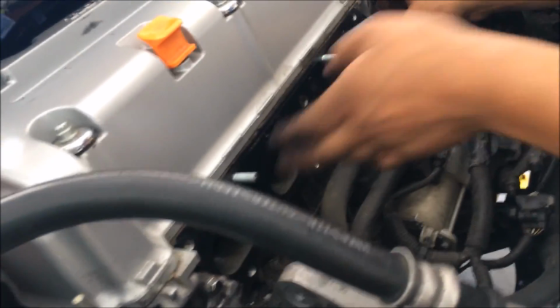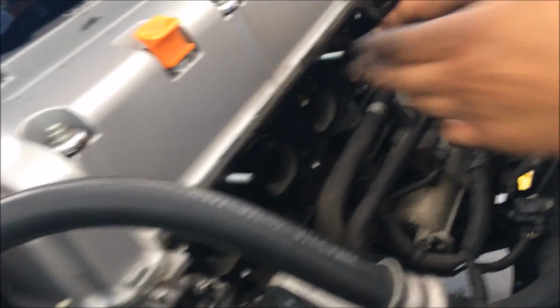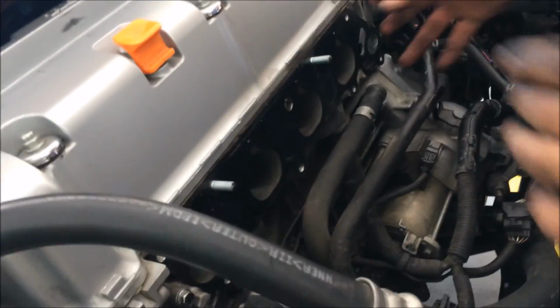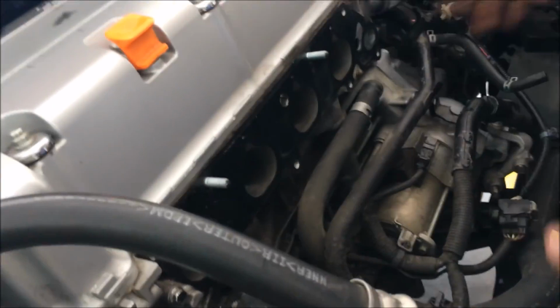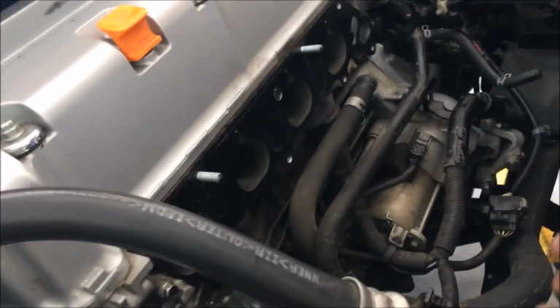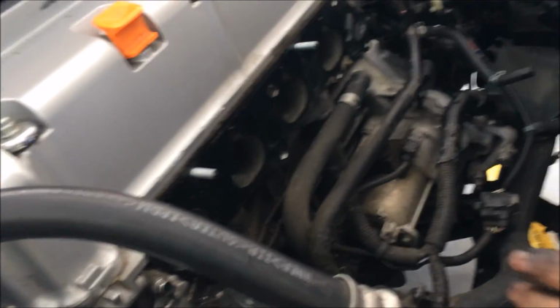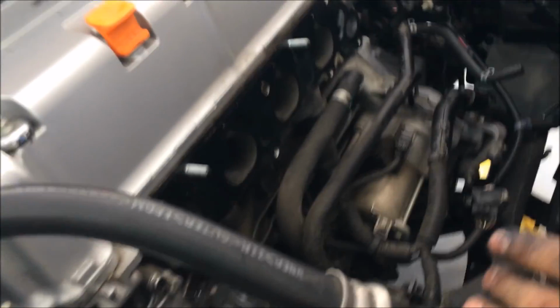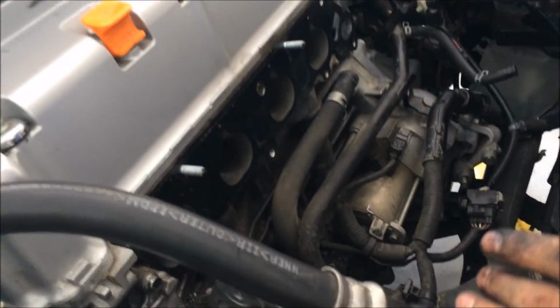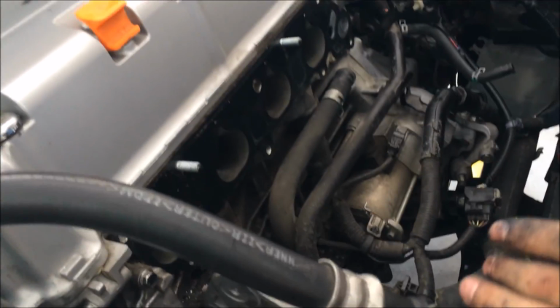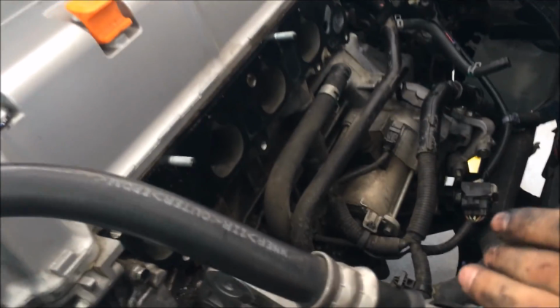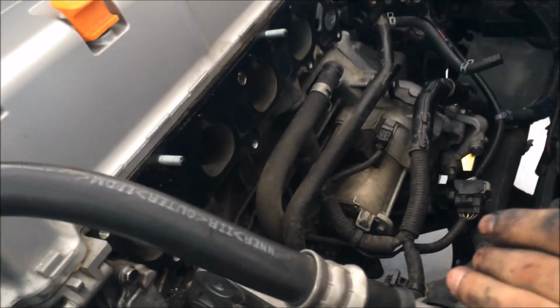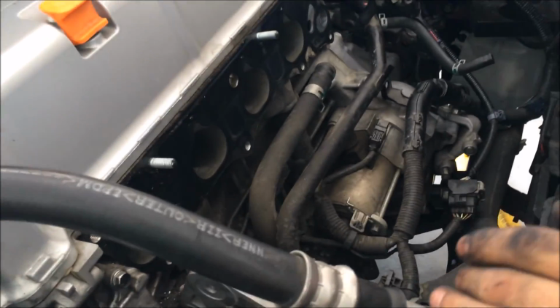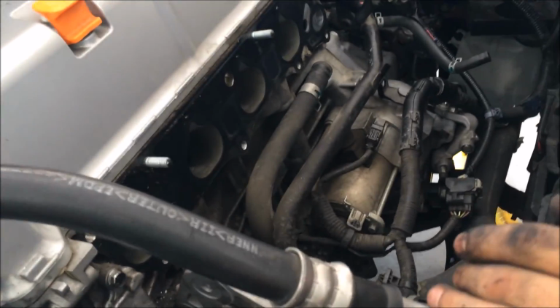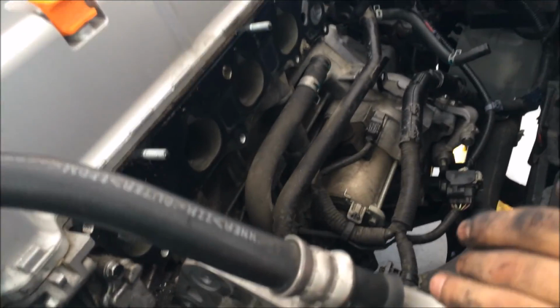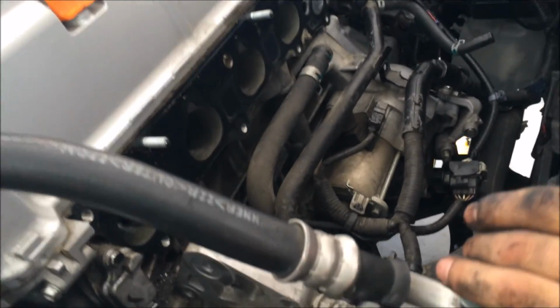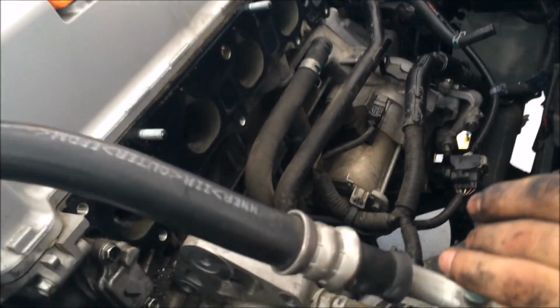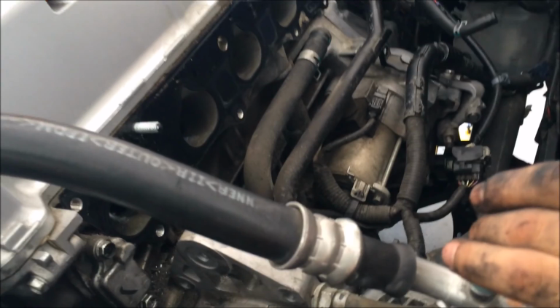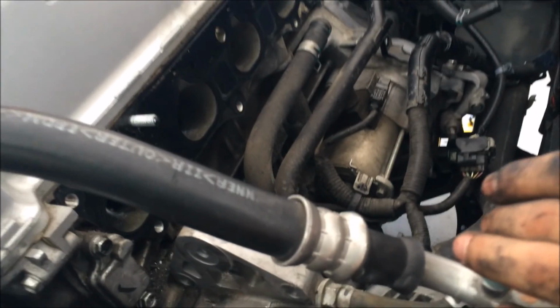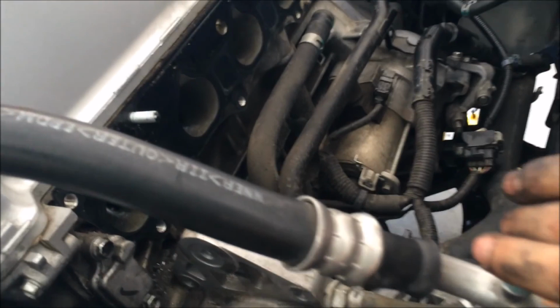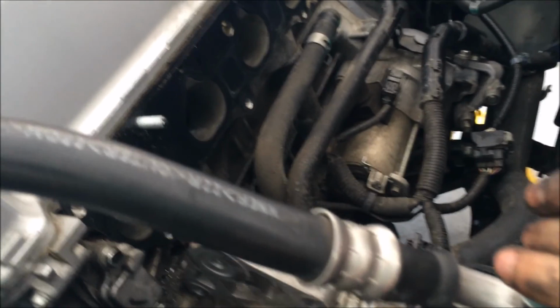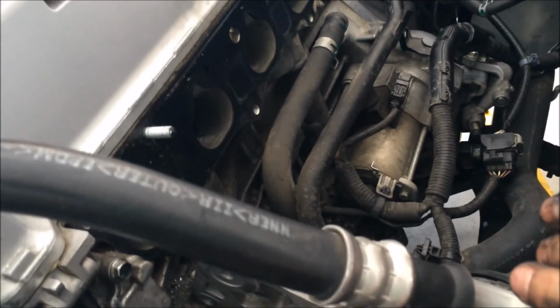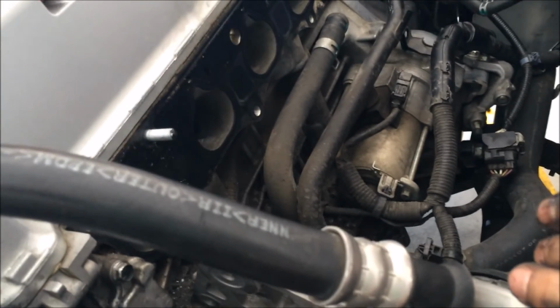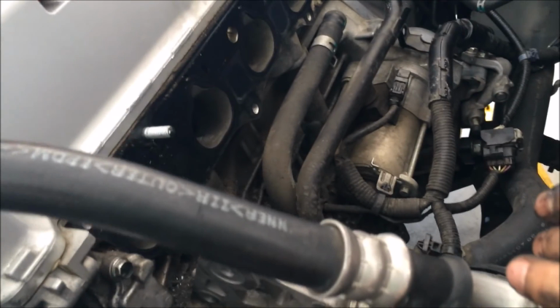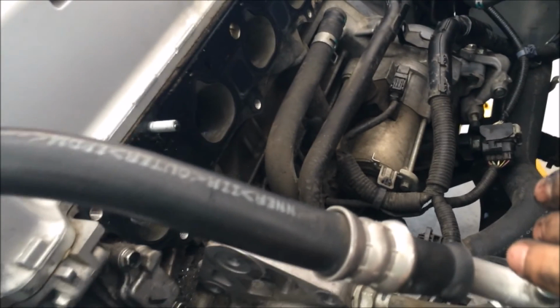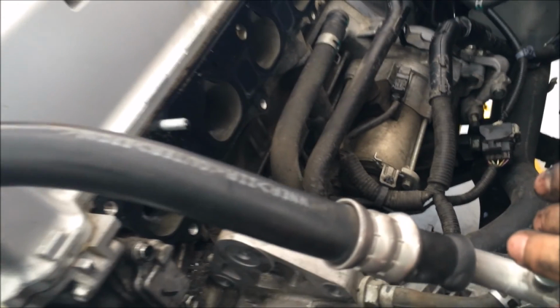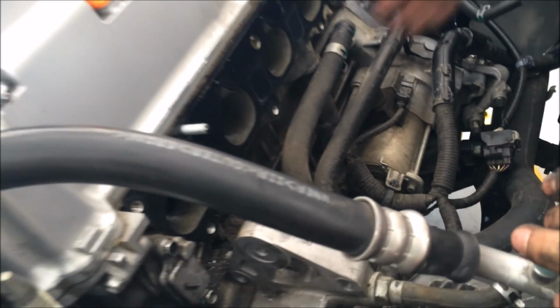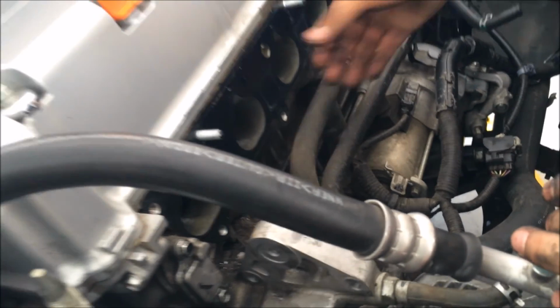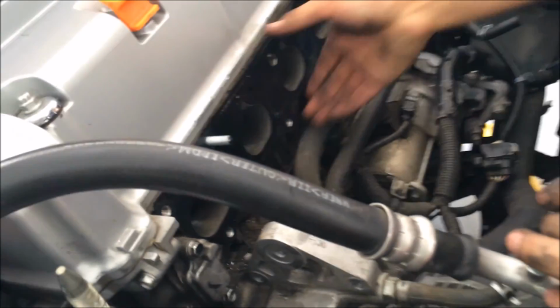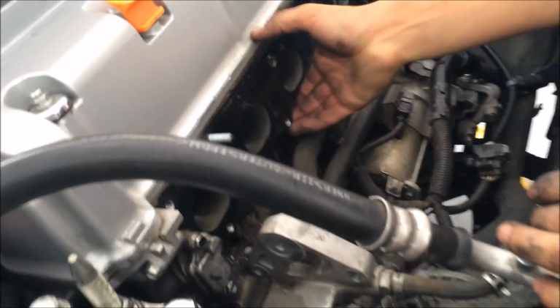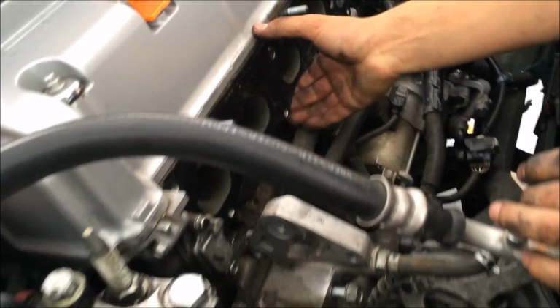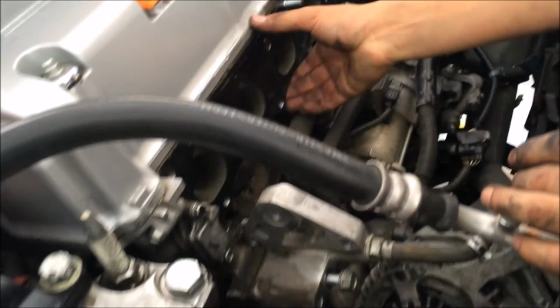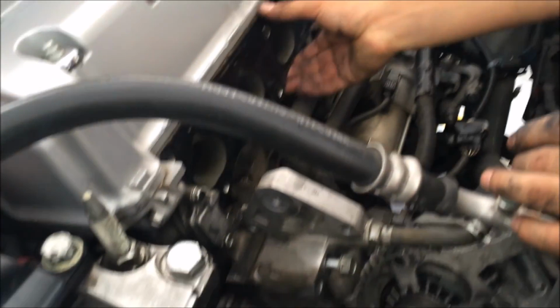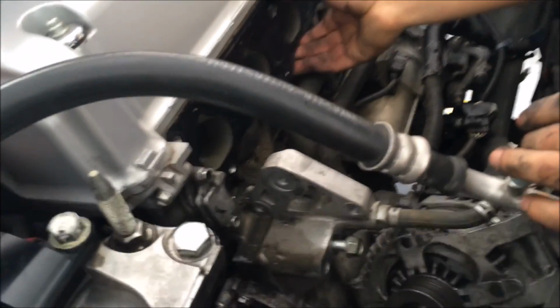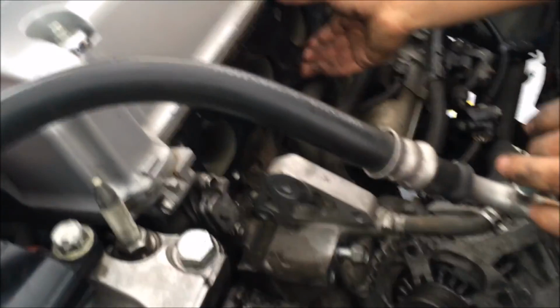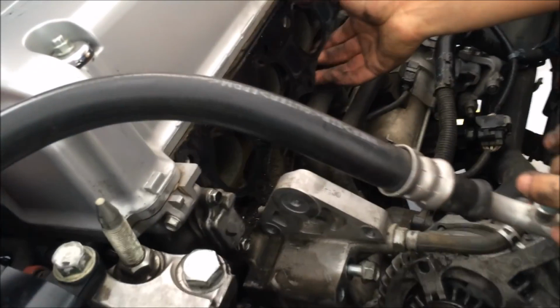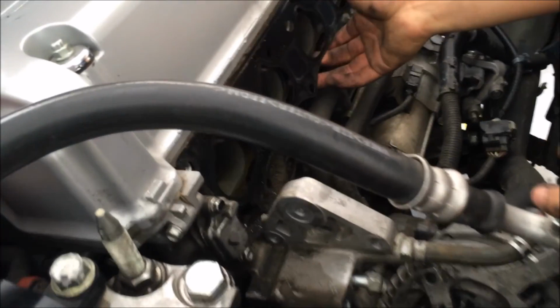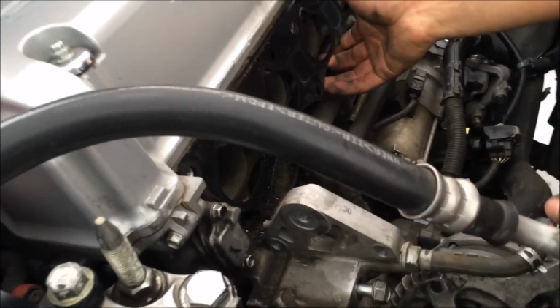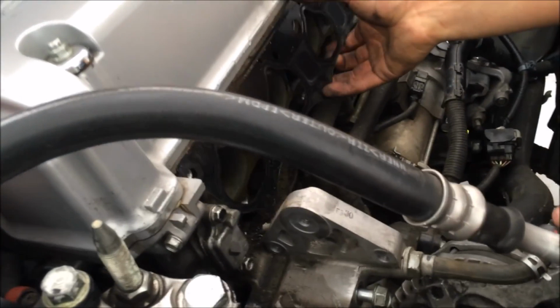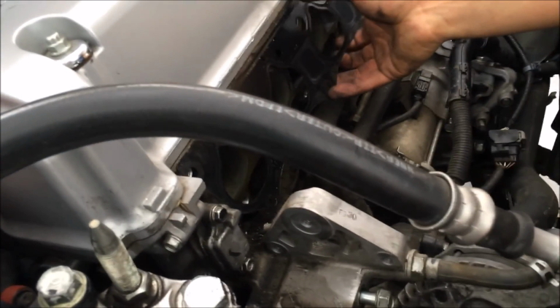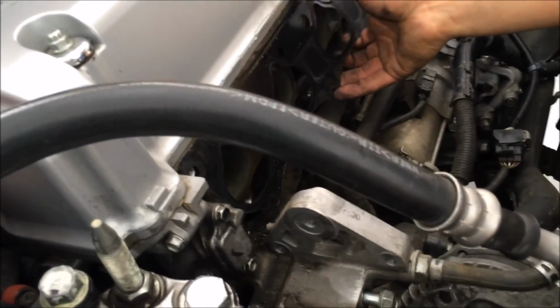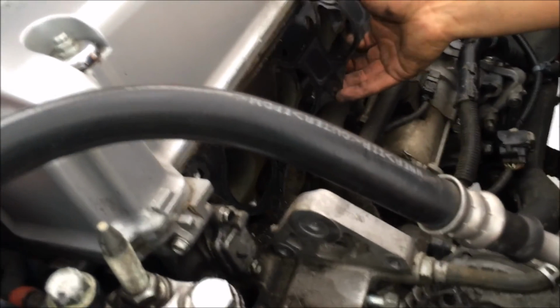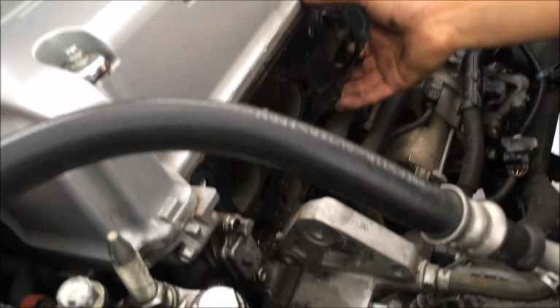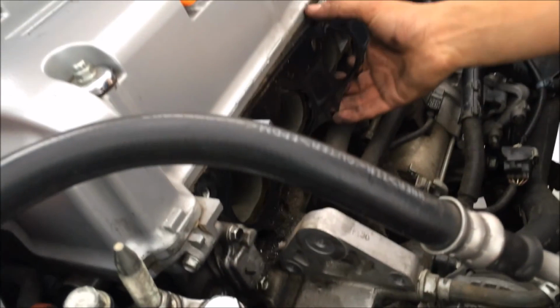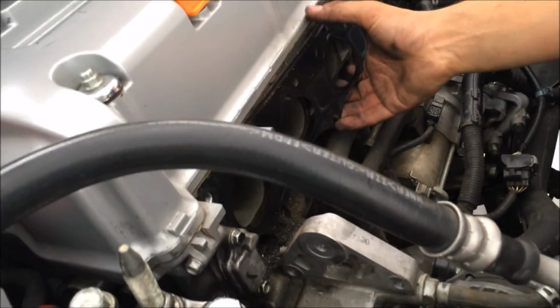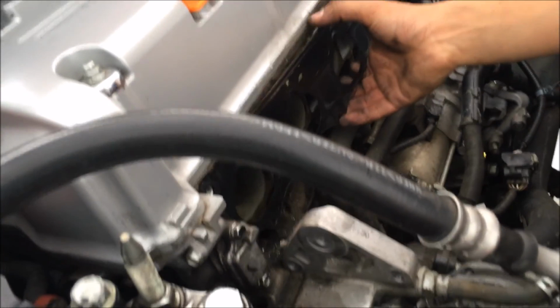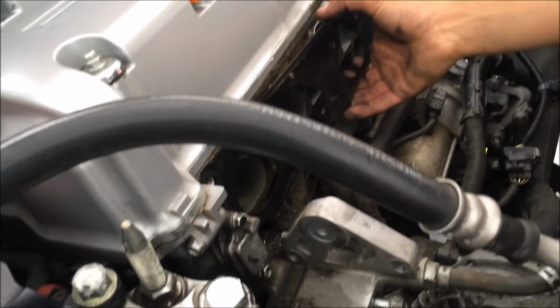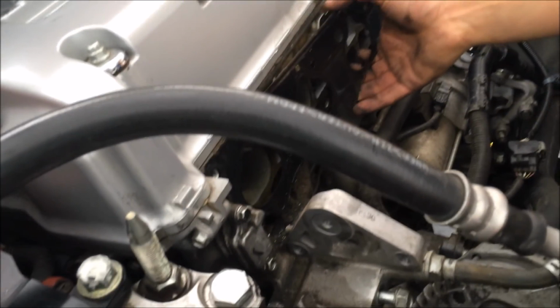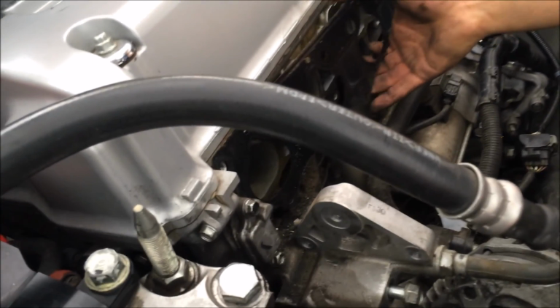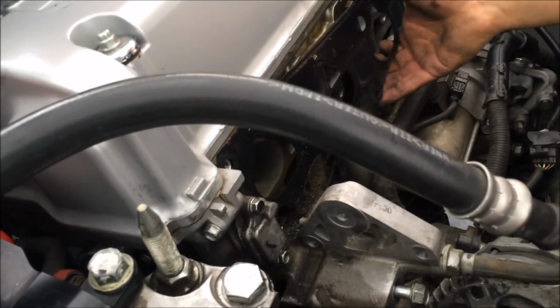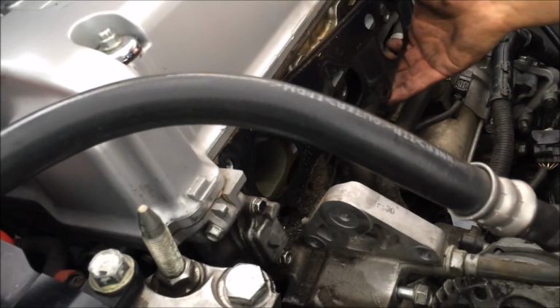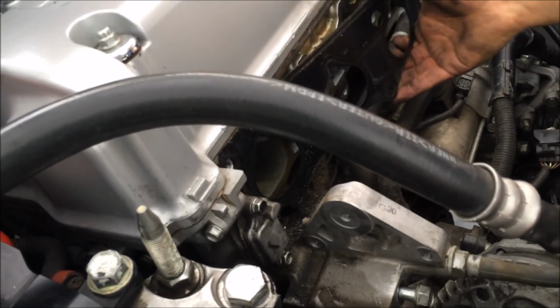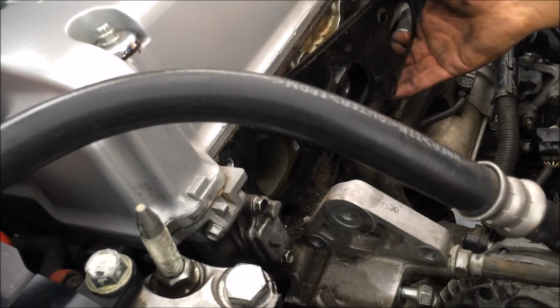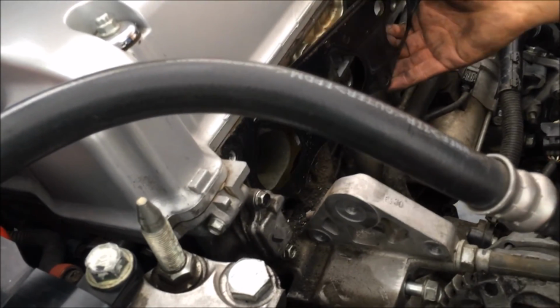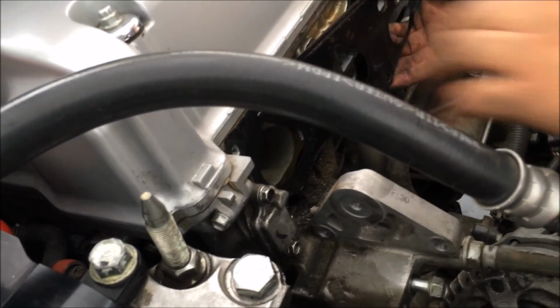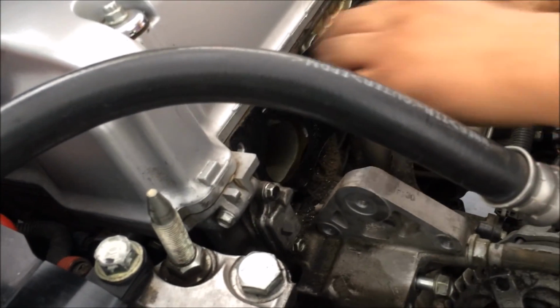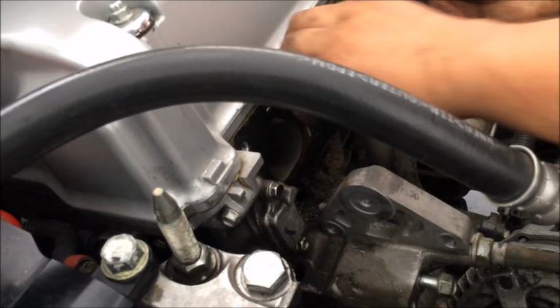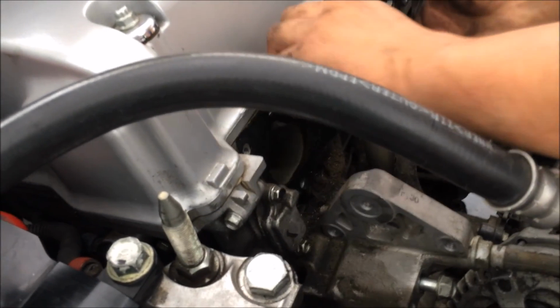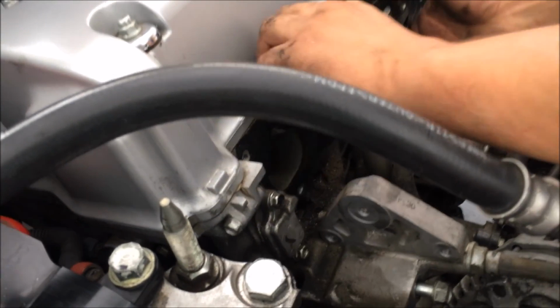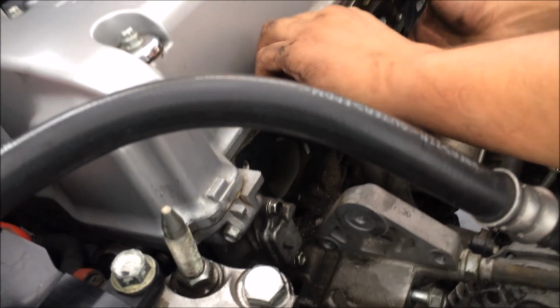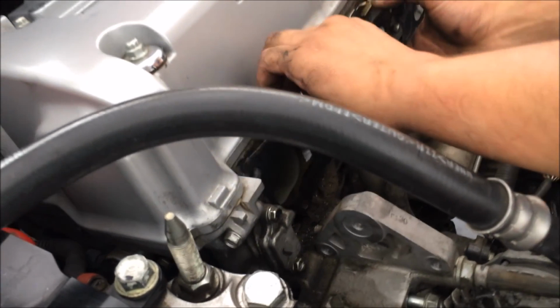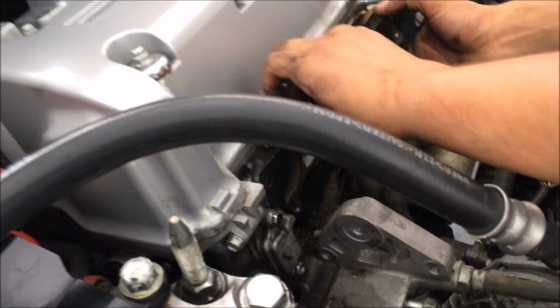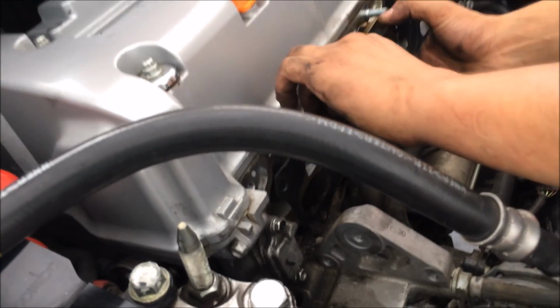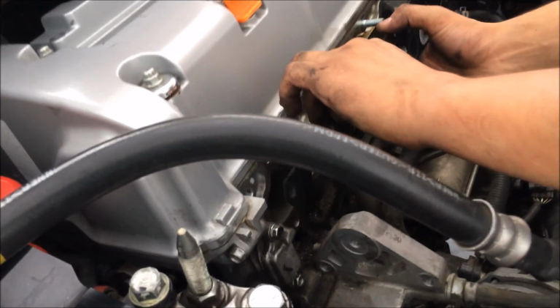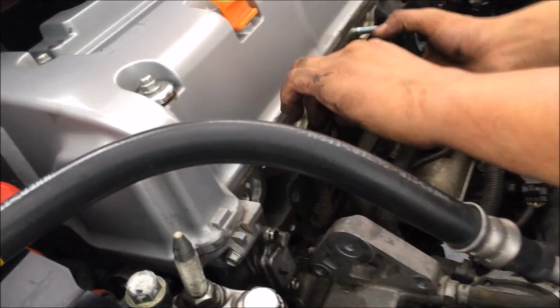Let's take the gasket out. Yeah, there's a replacement gasket.